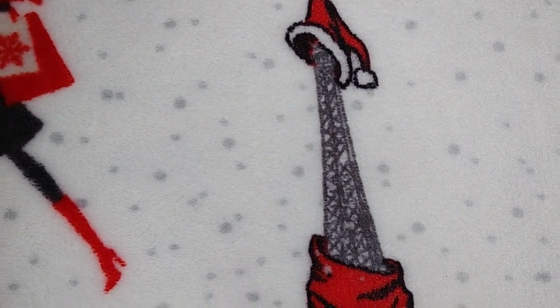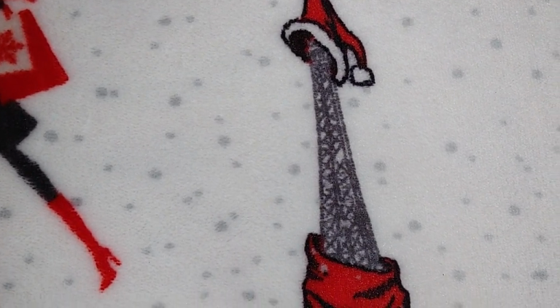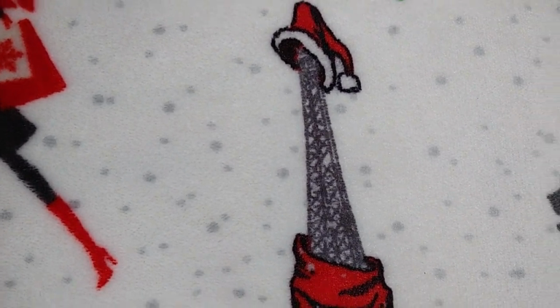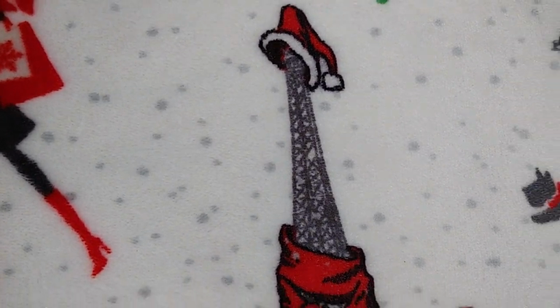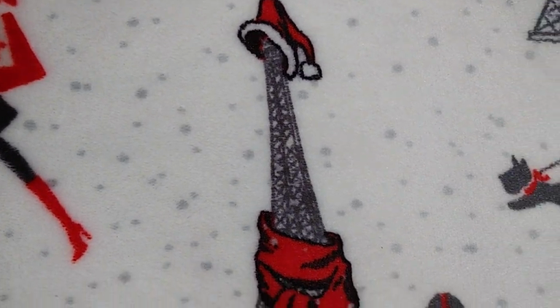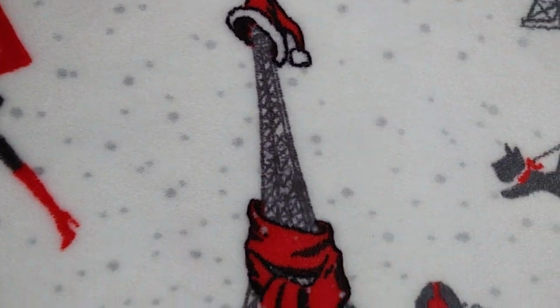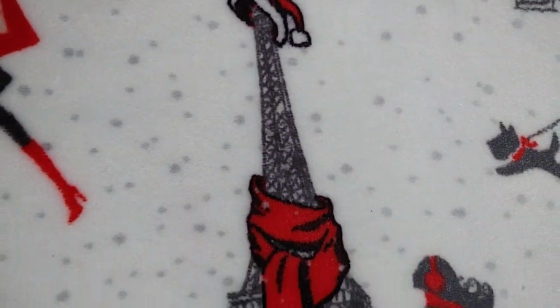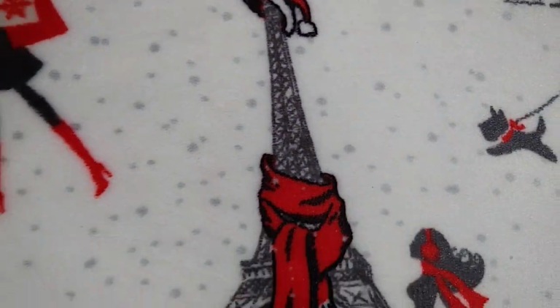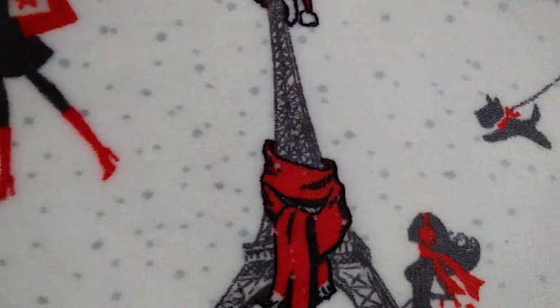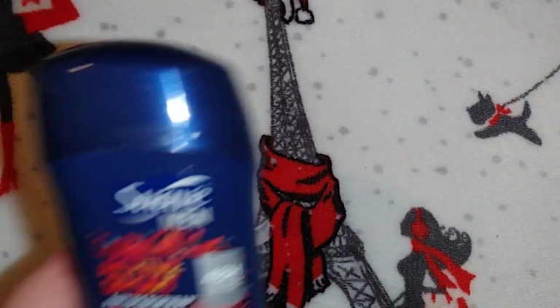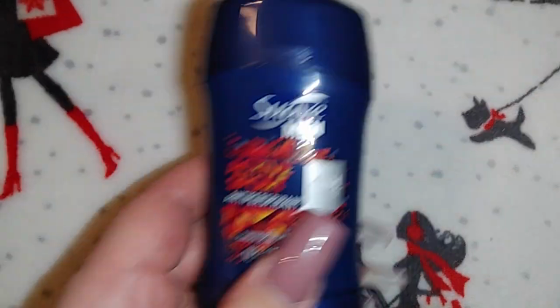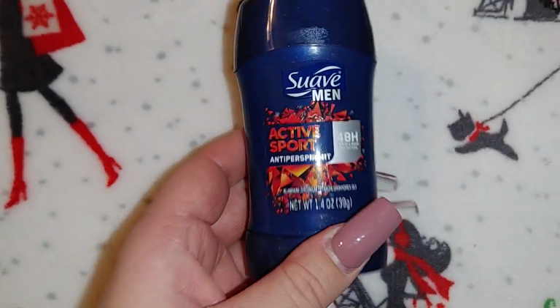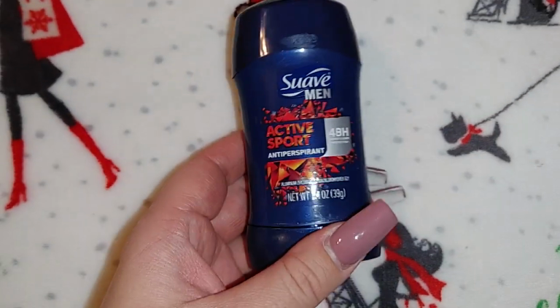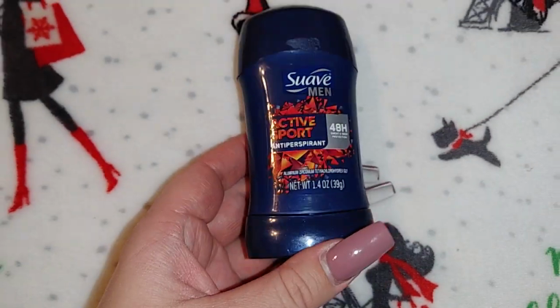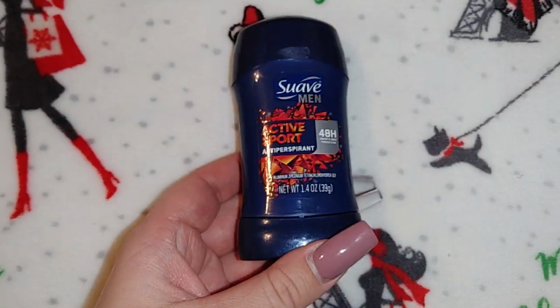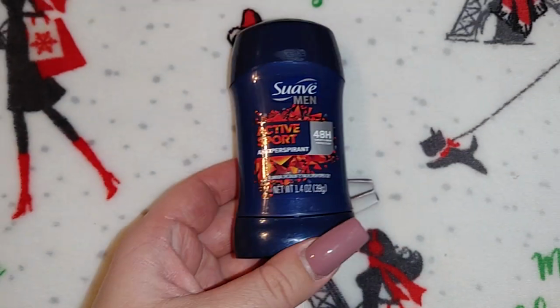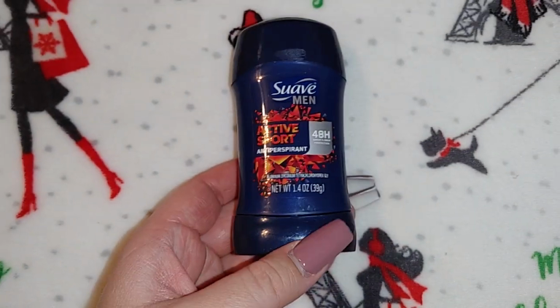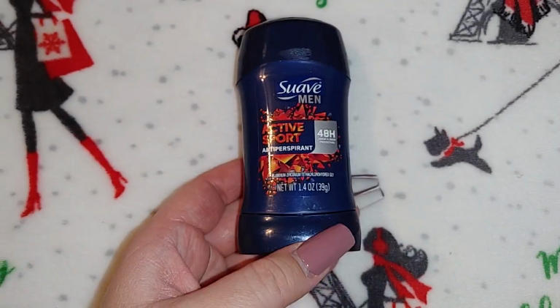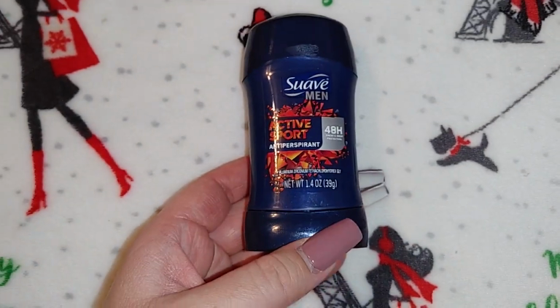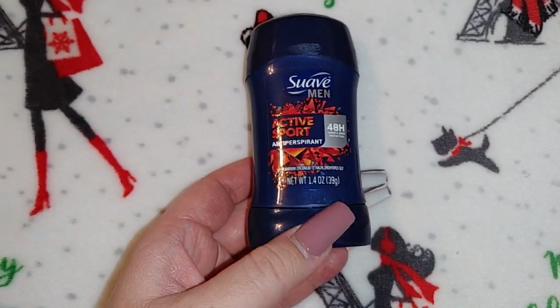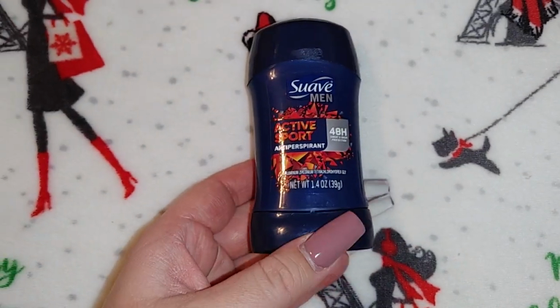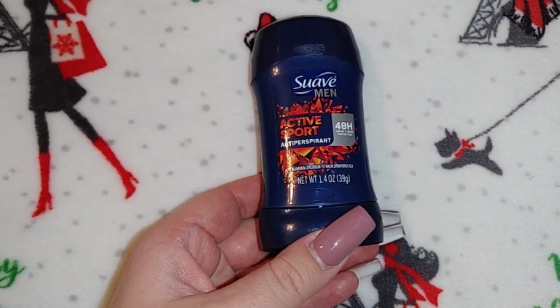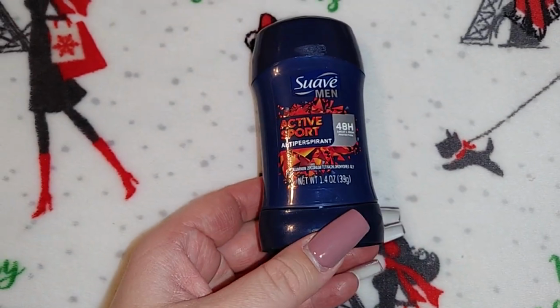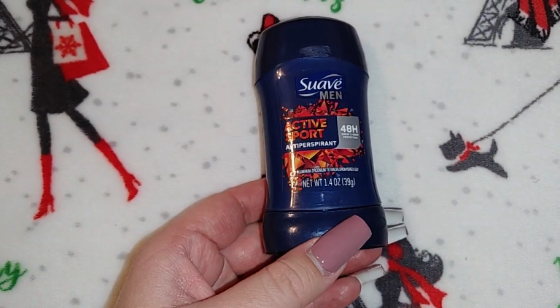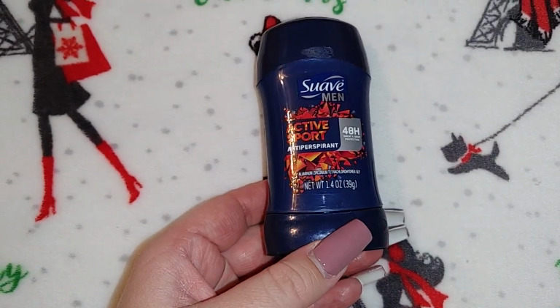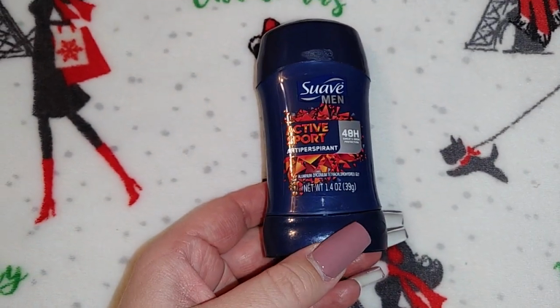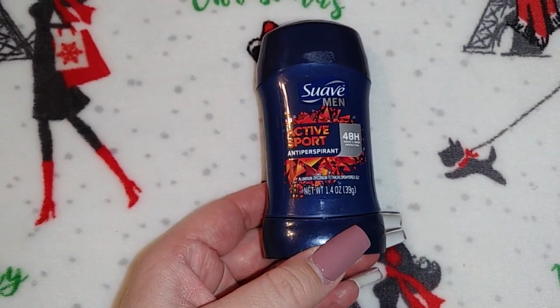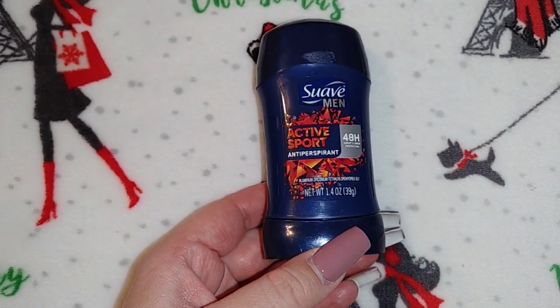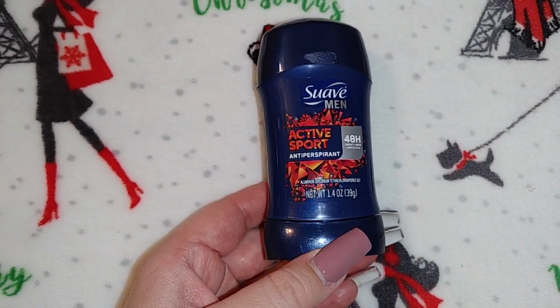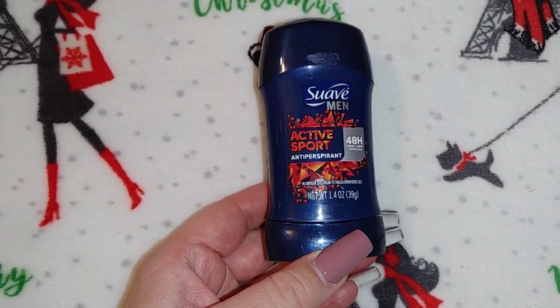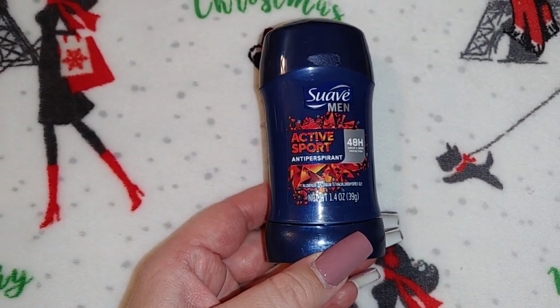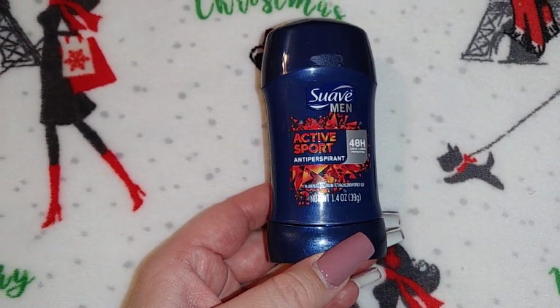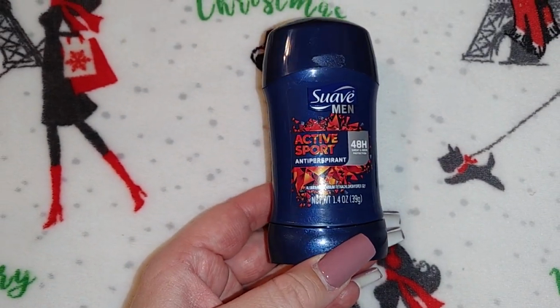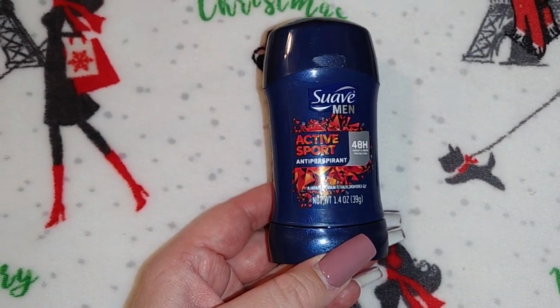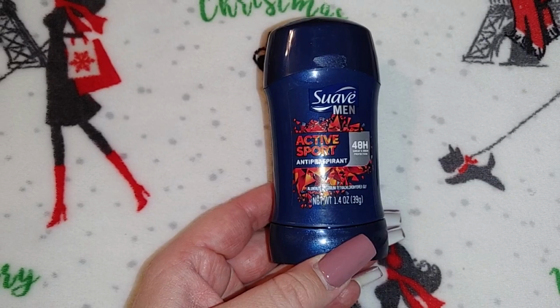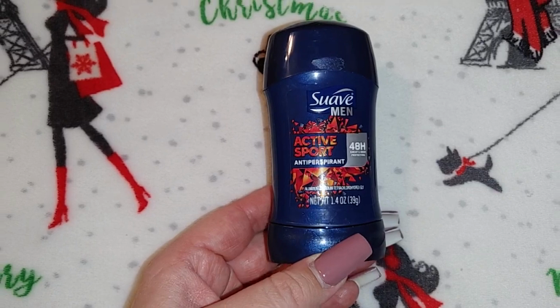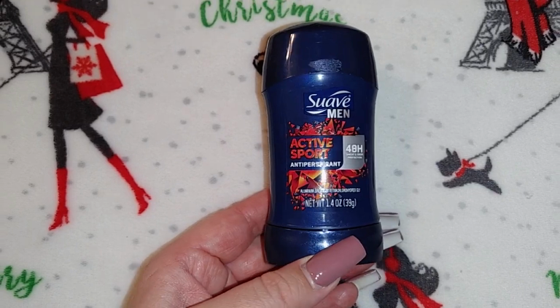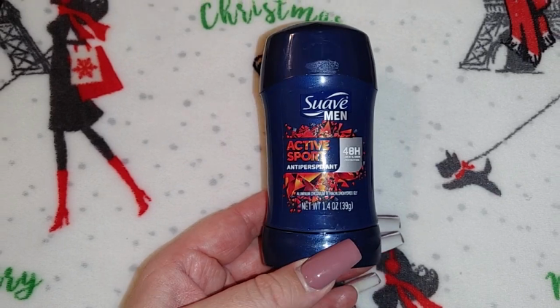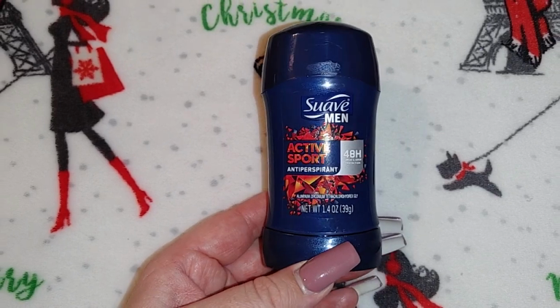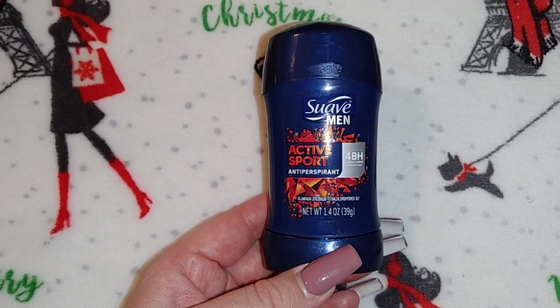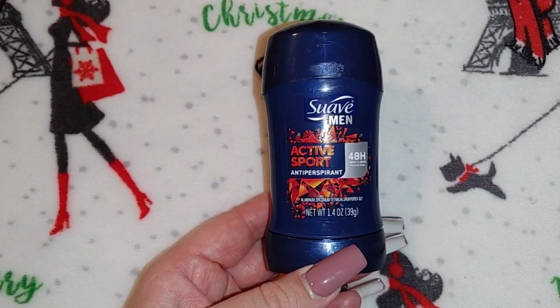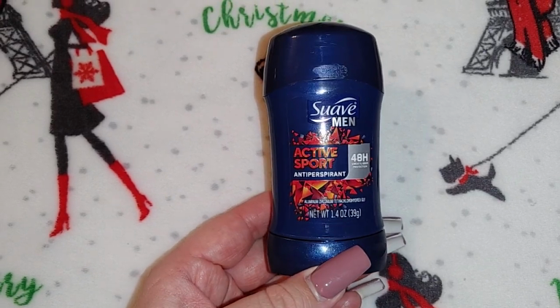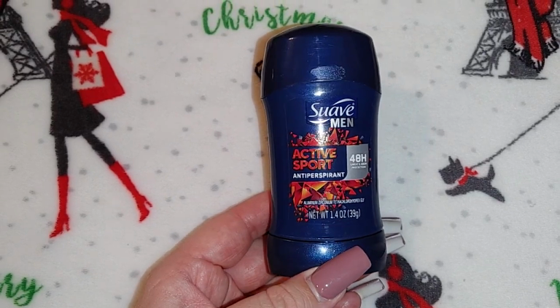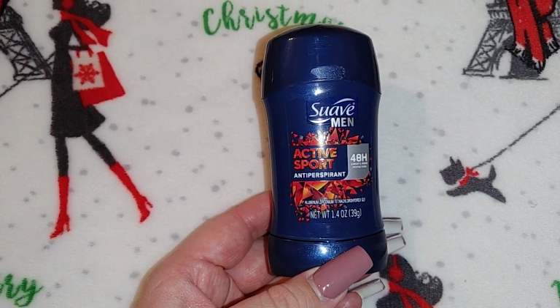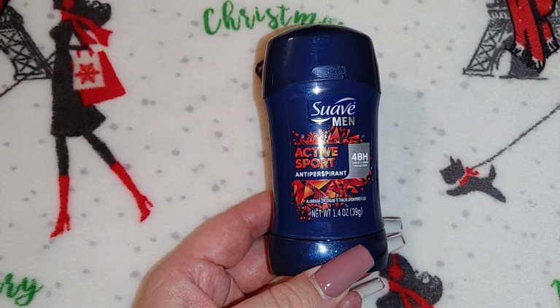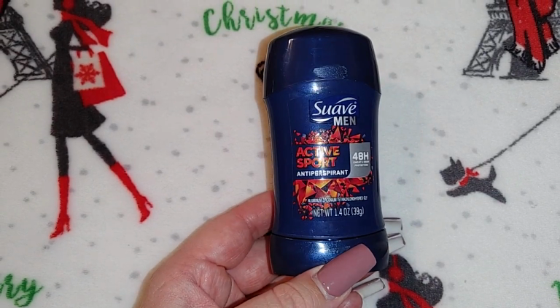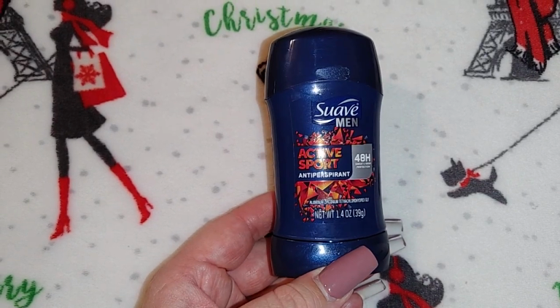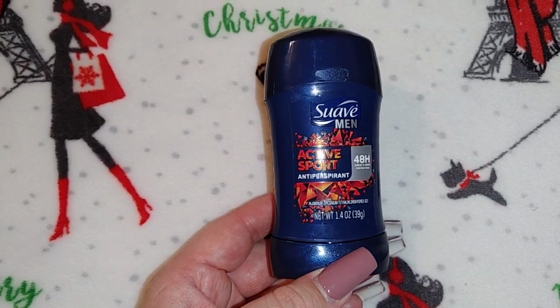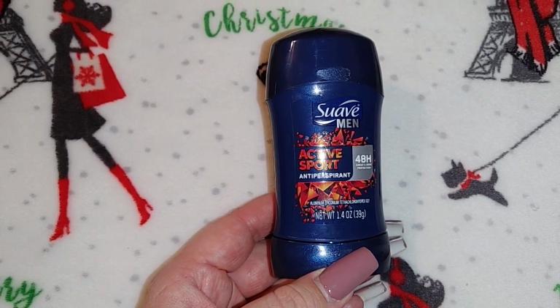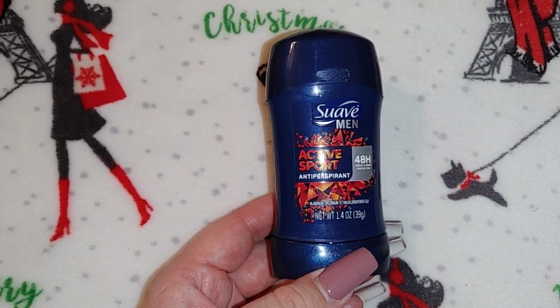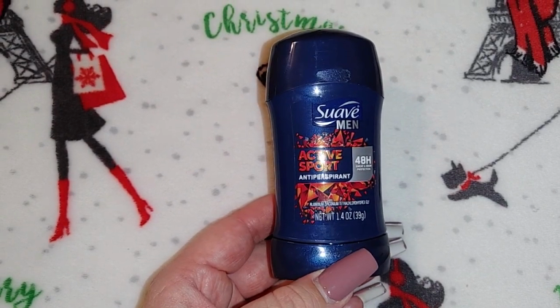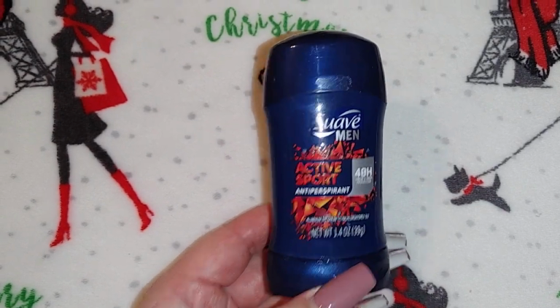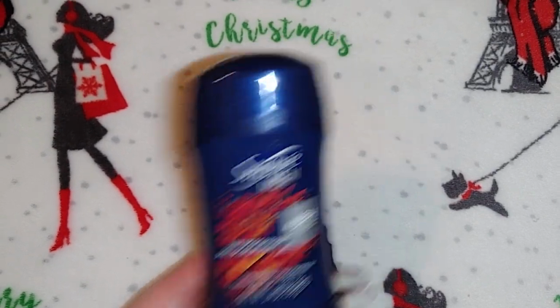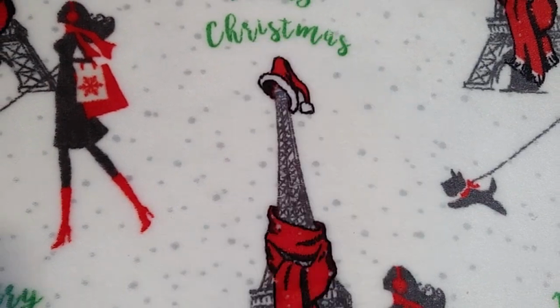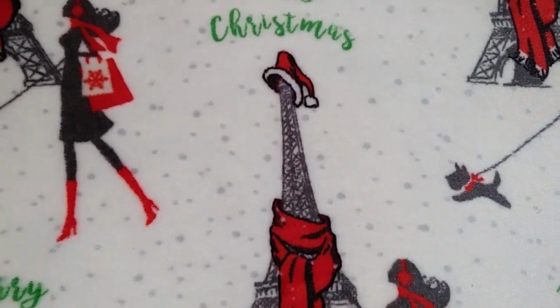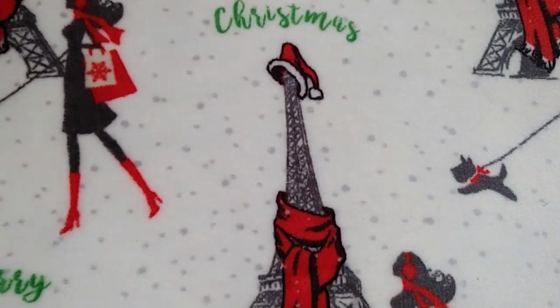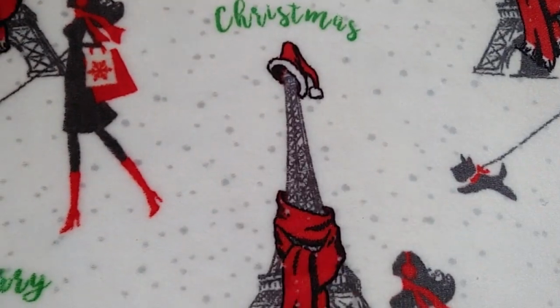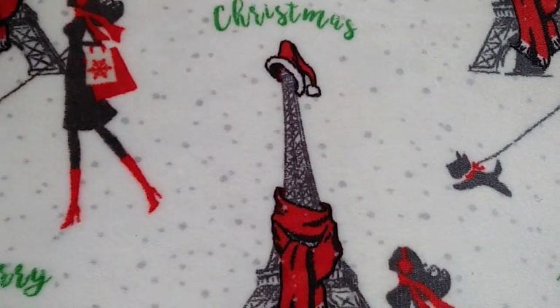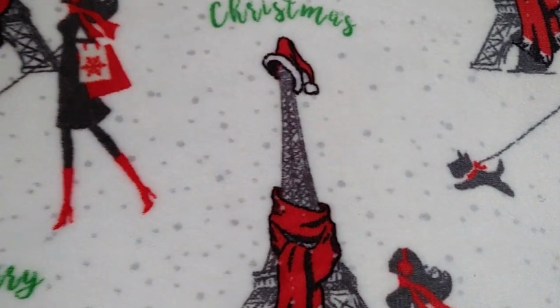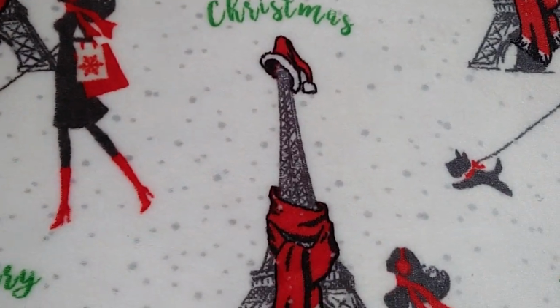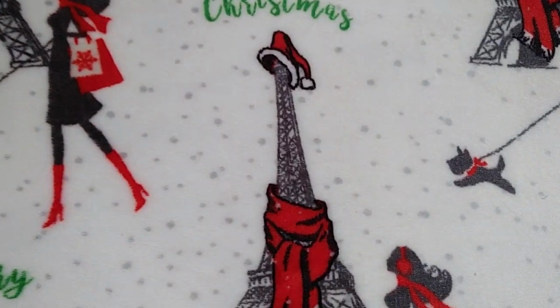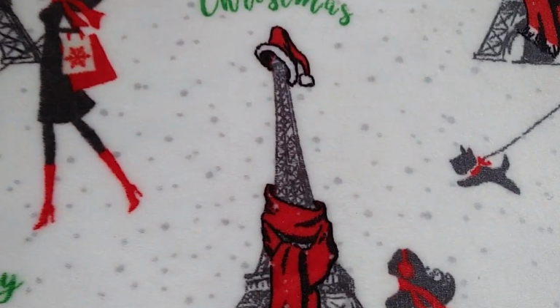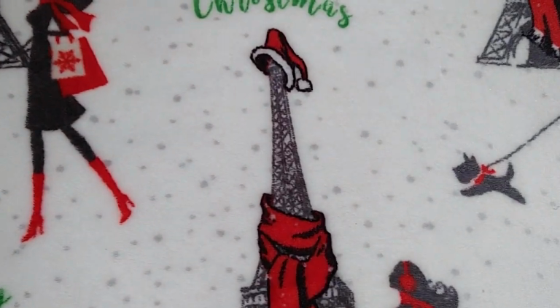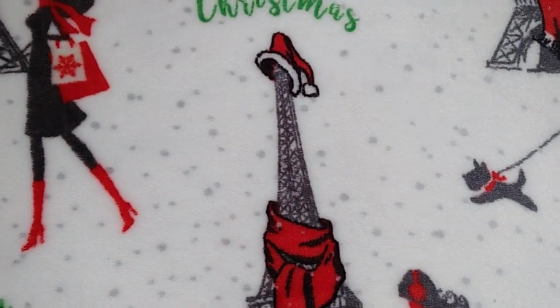I picked up a Suave Men's Active Sport deodorant for Robert — 1.4 ounces.